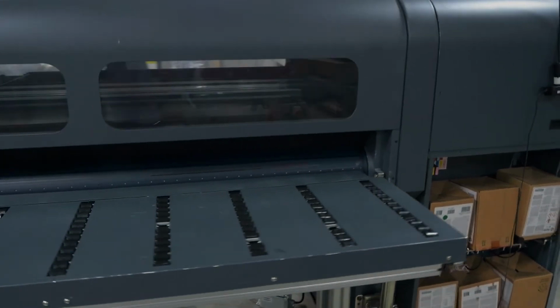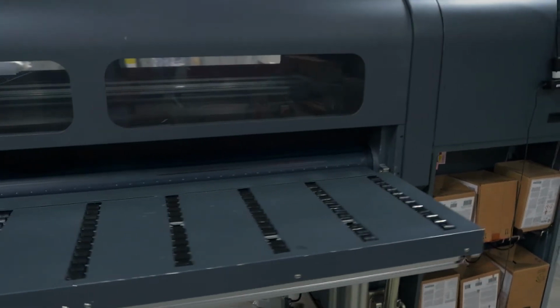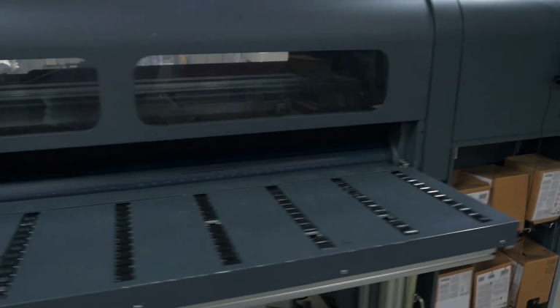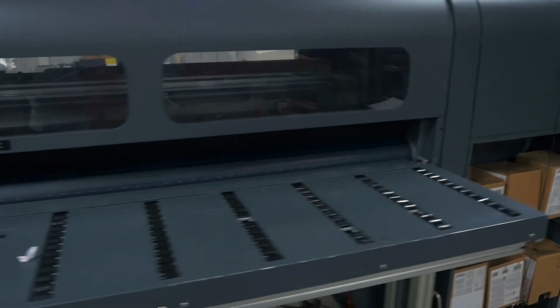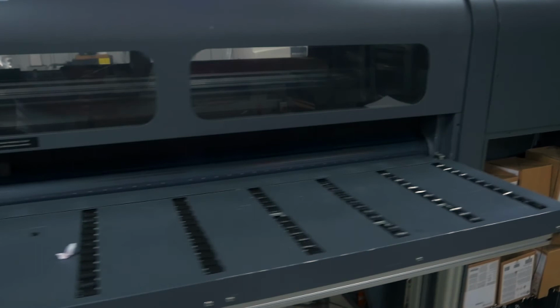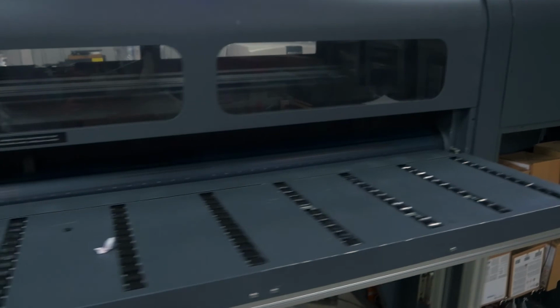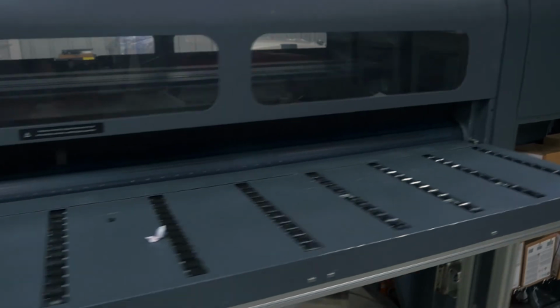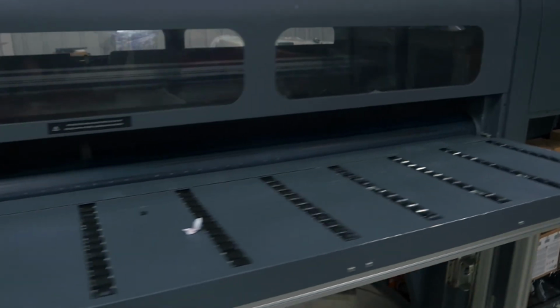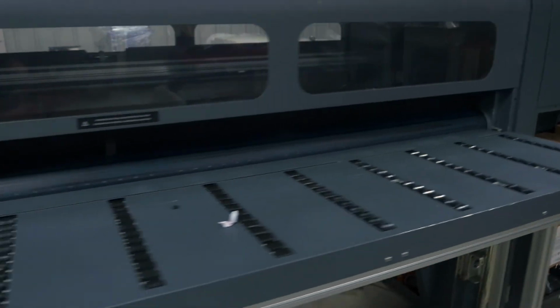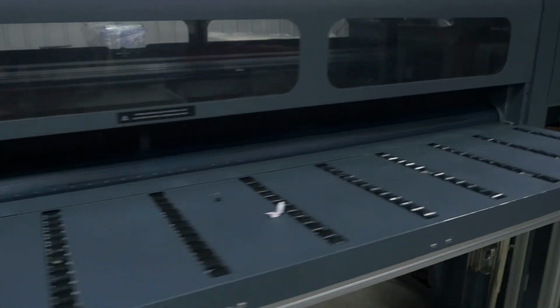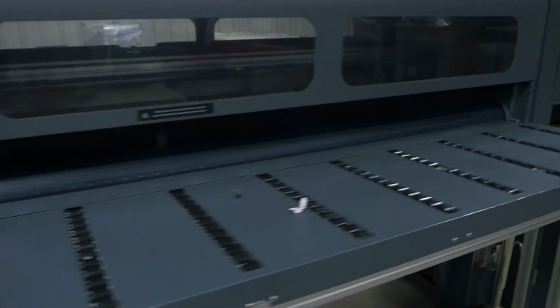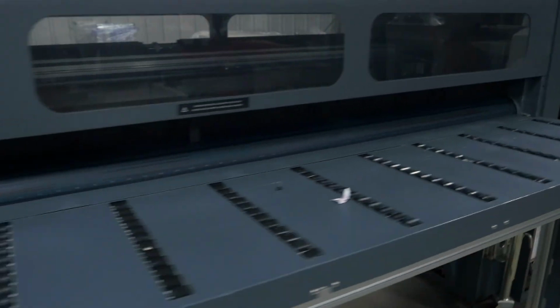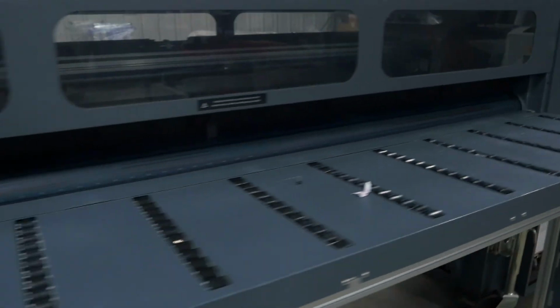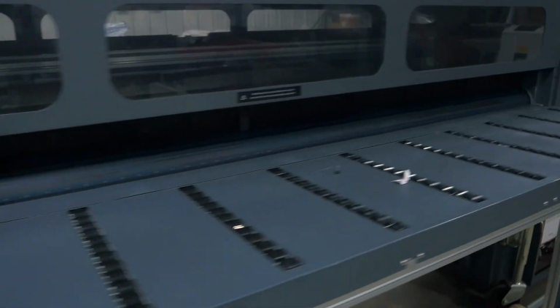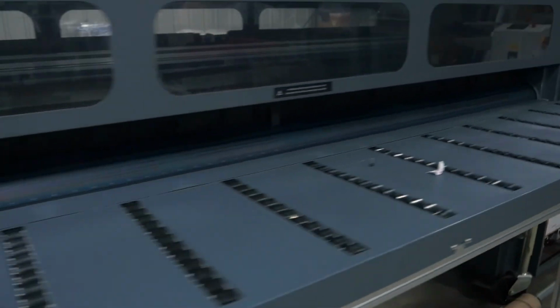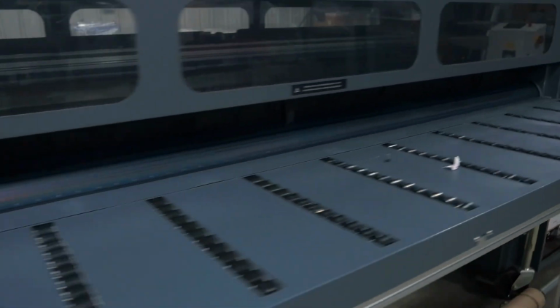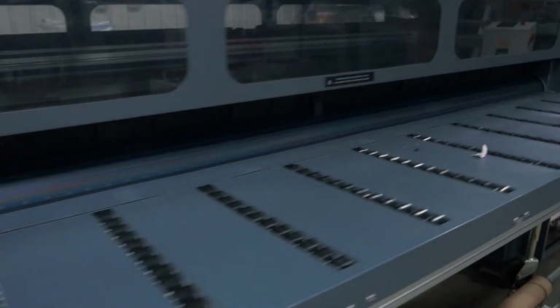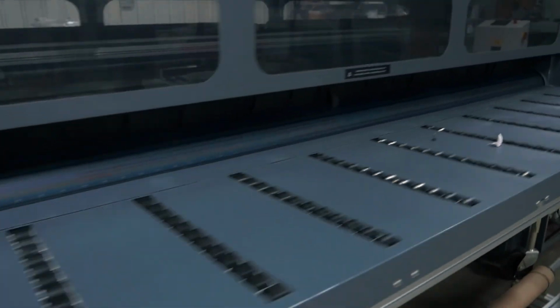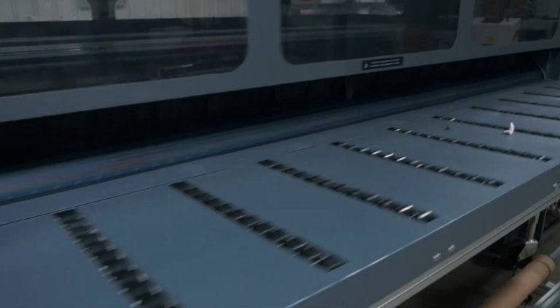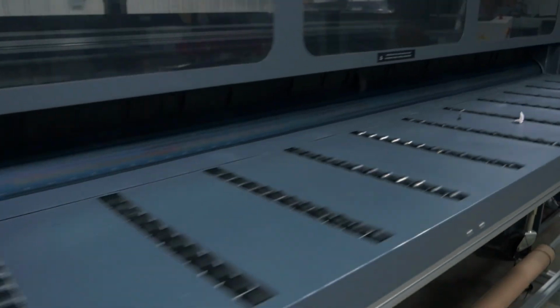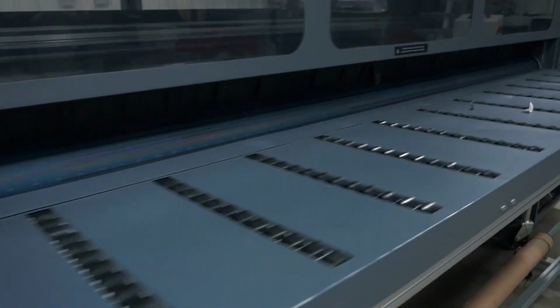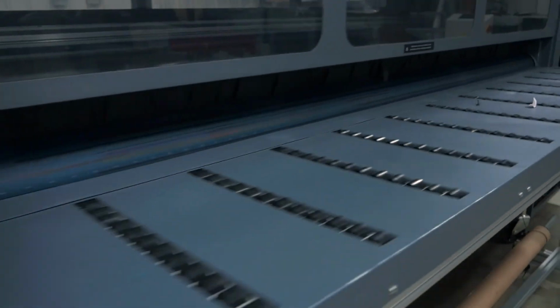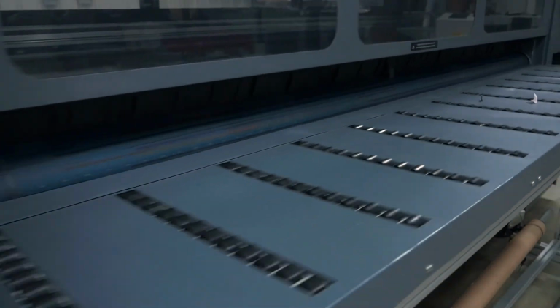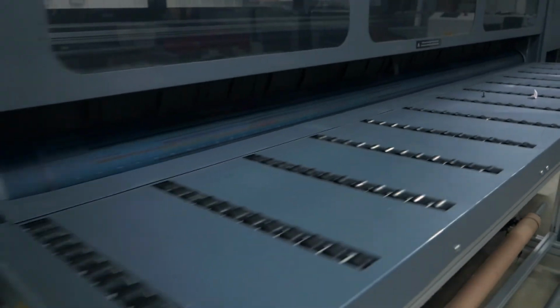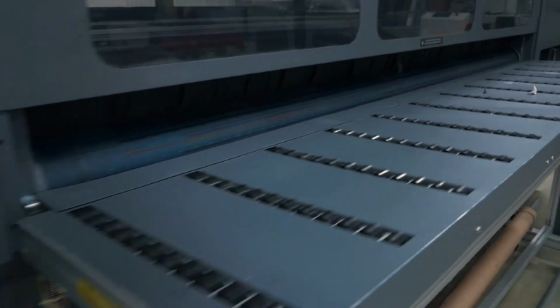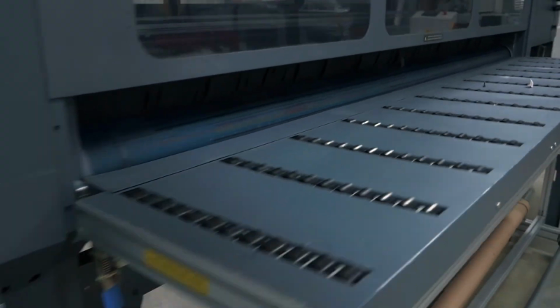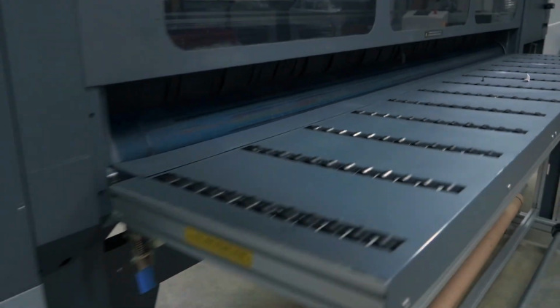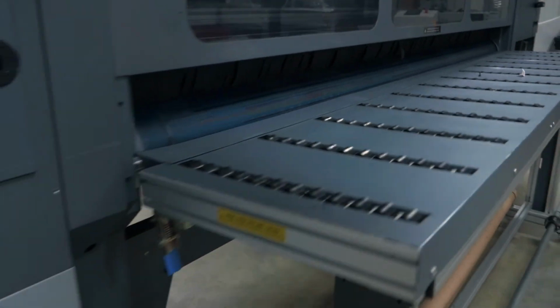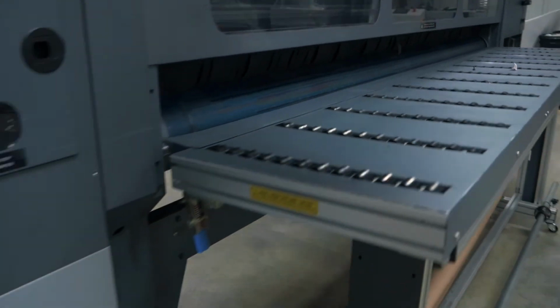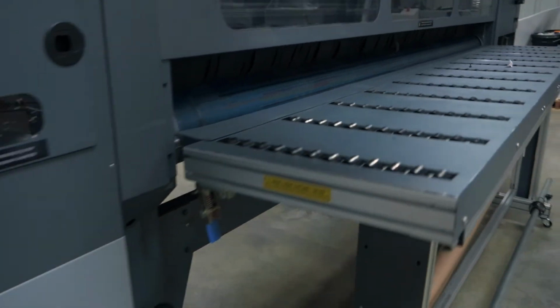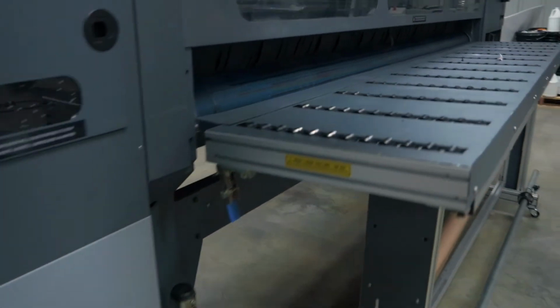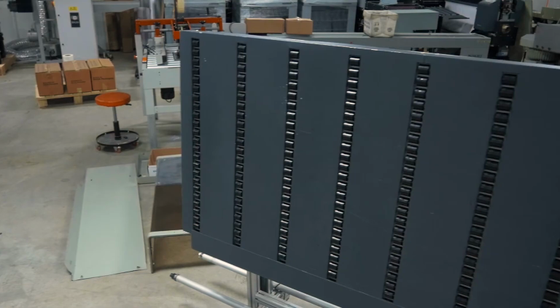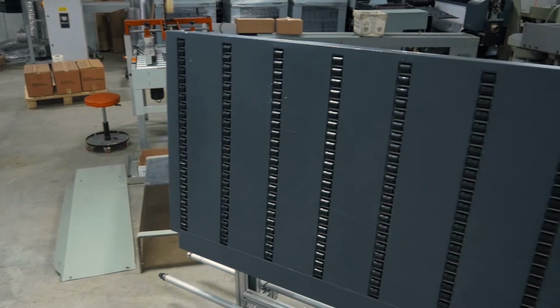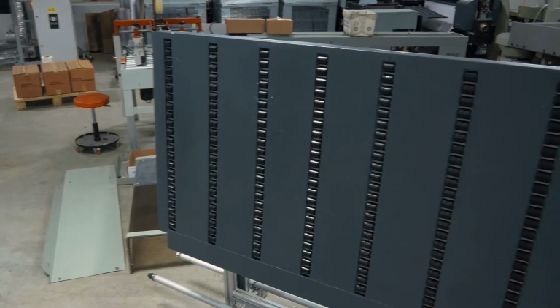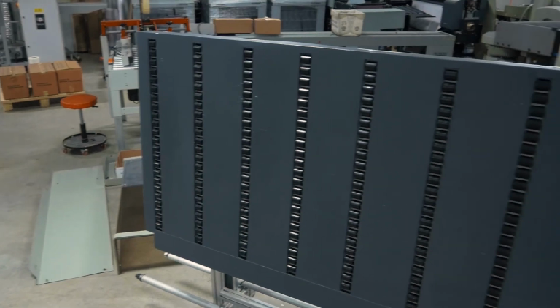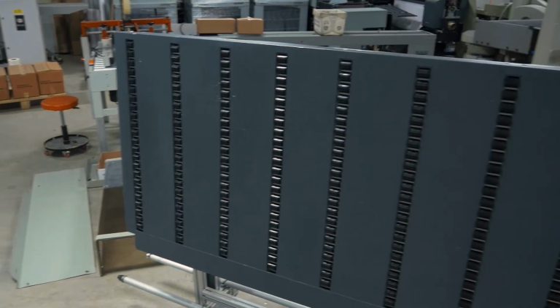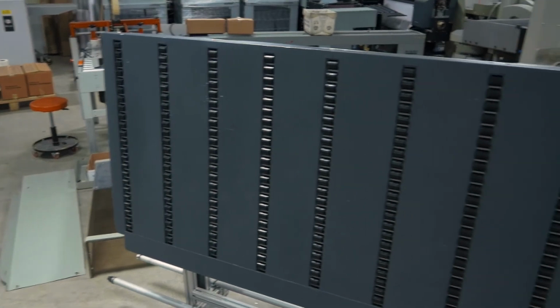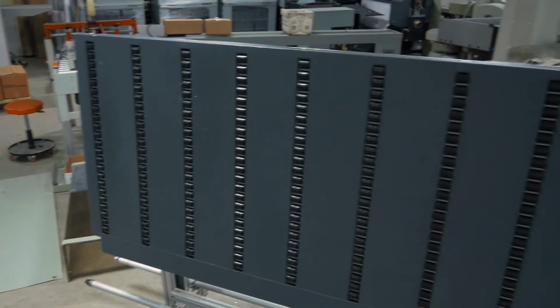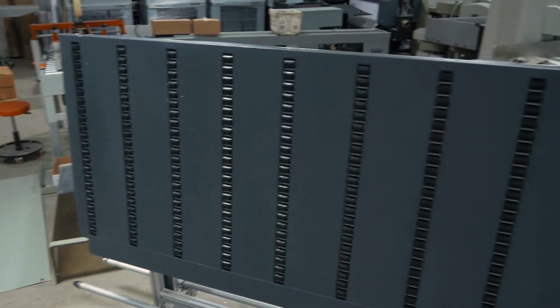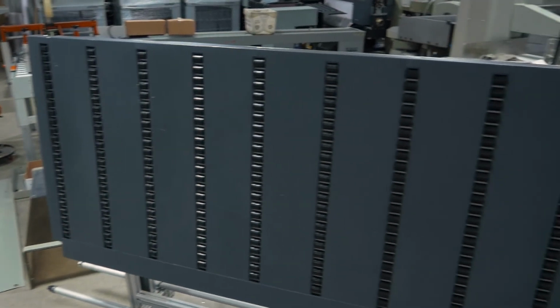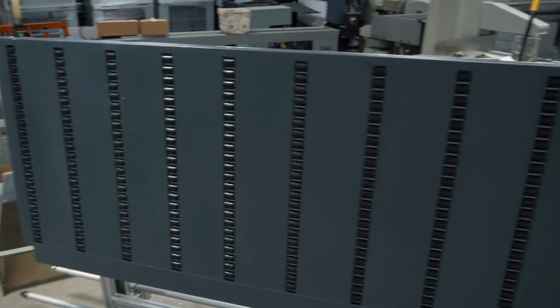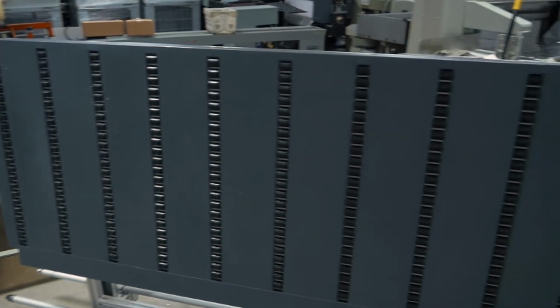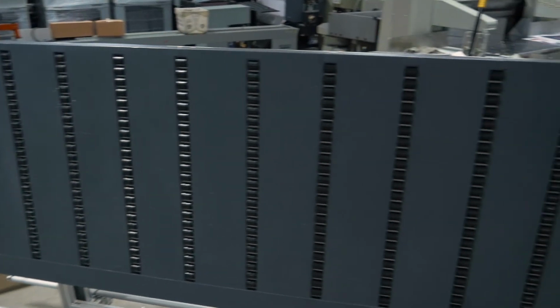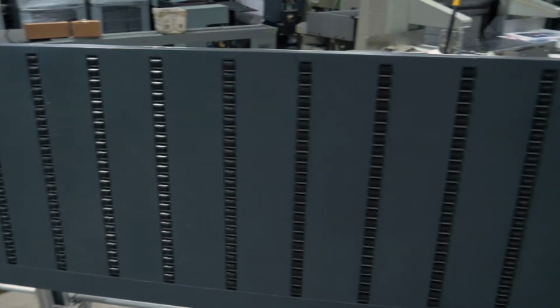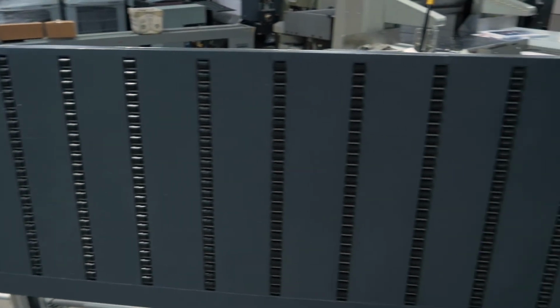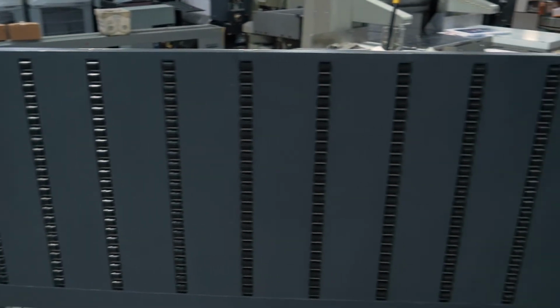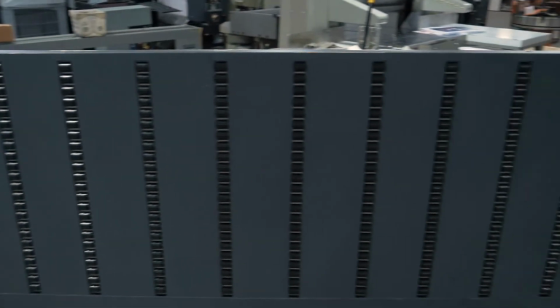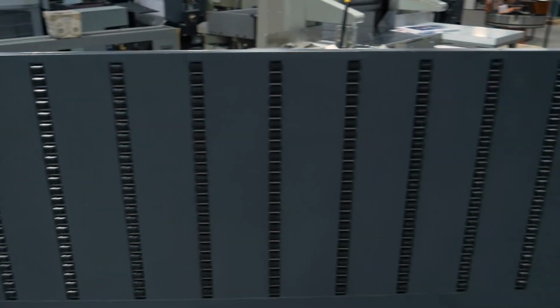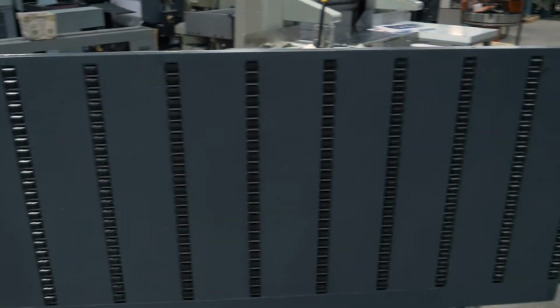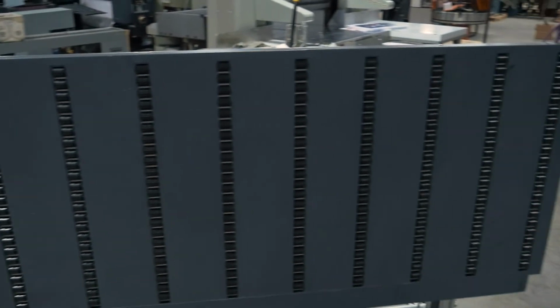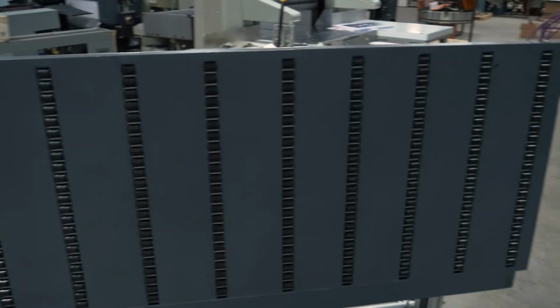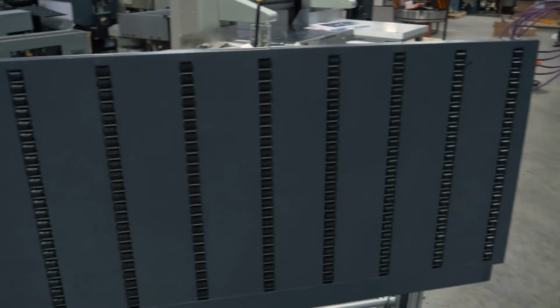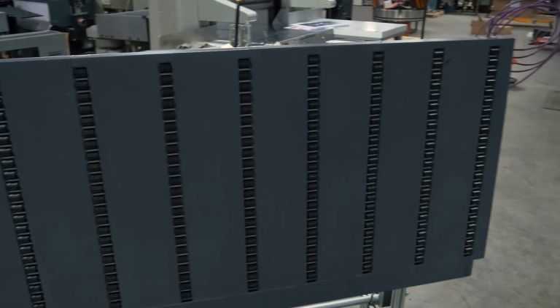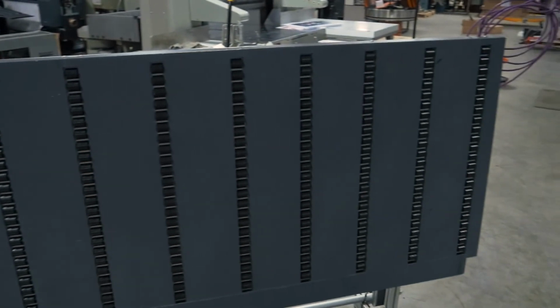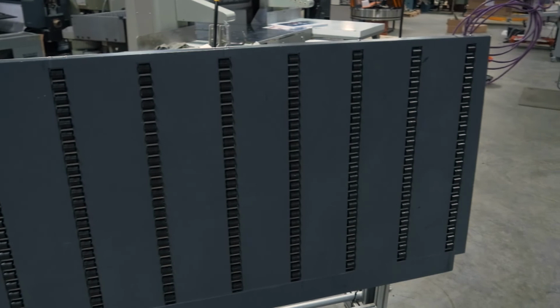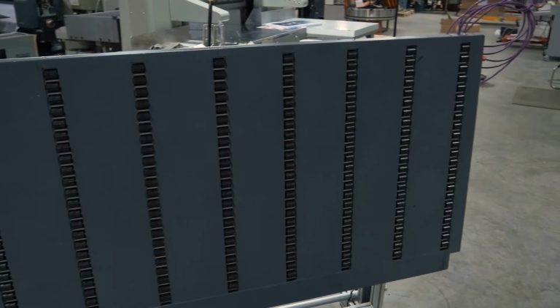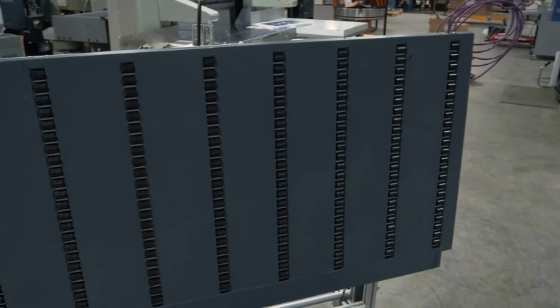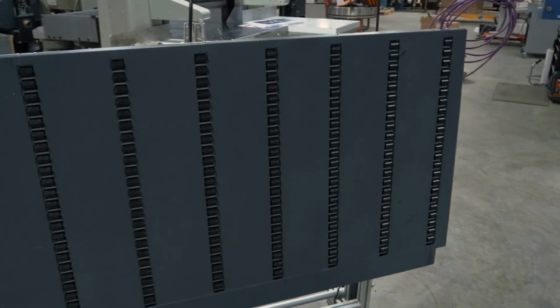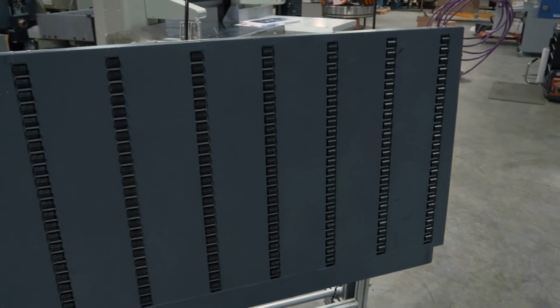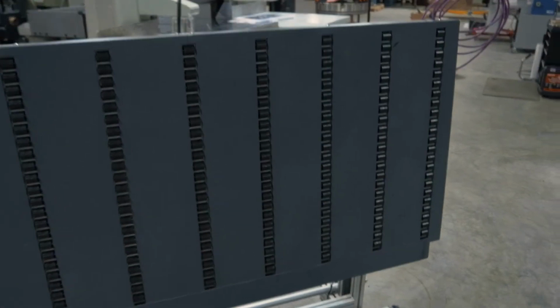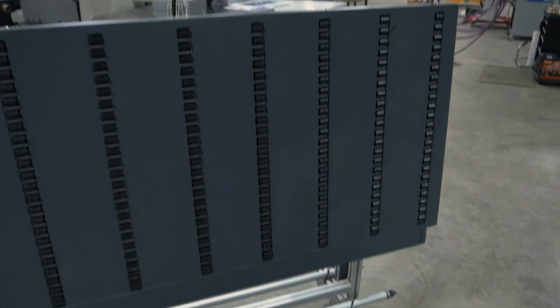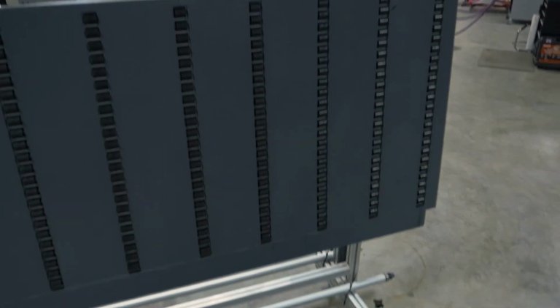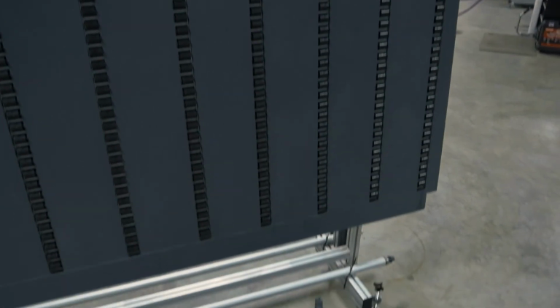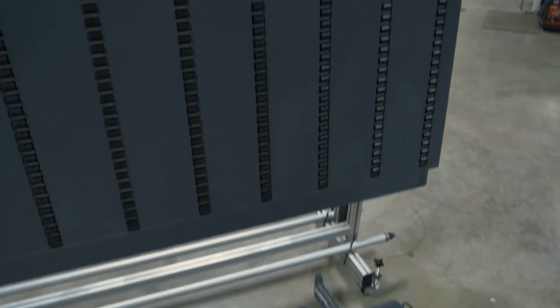It comes with two feed tables — one short for the front, one large for the back — and it also comes with a roll-to-roll printing accessory.